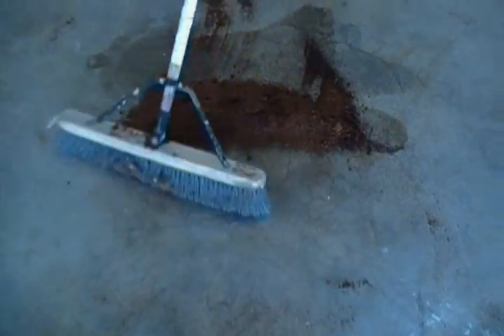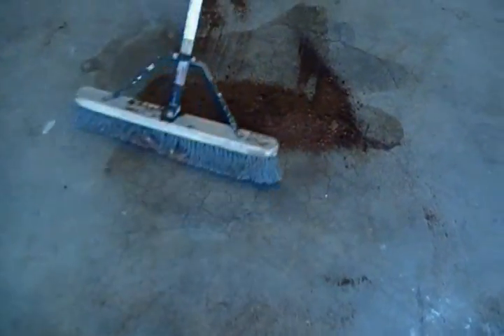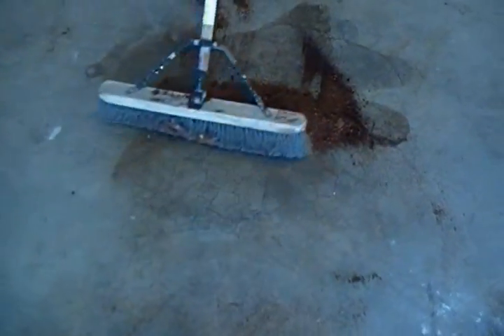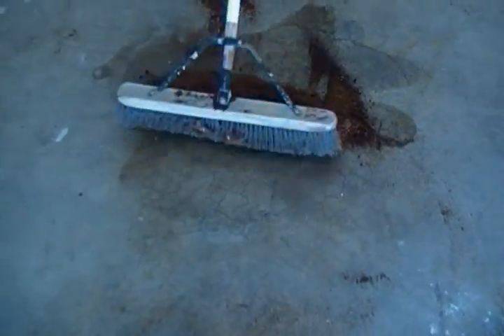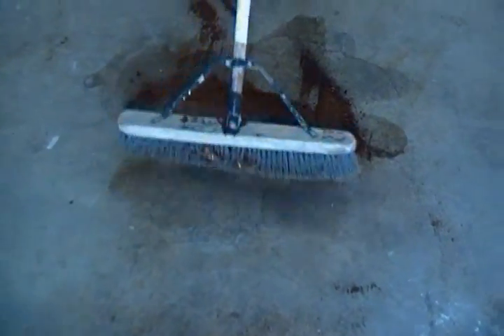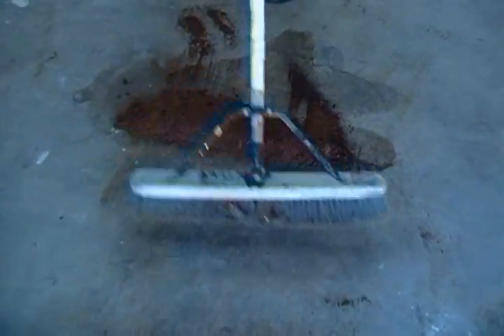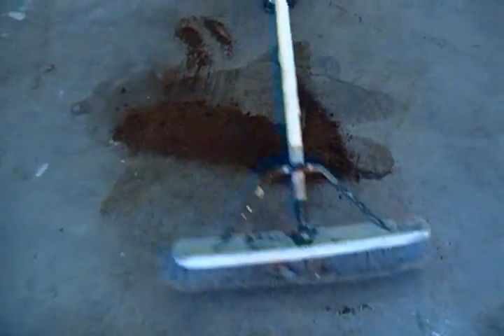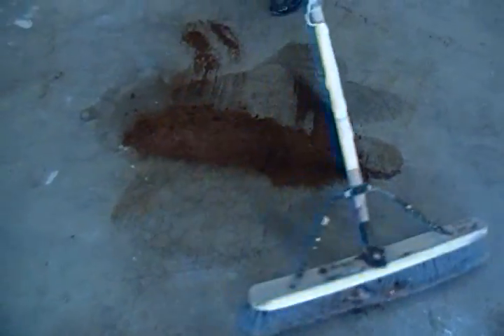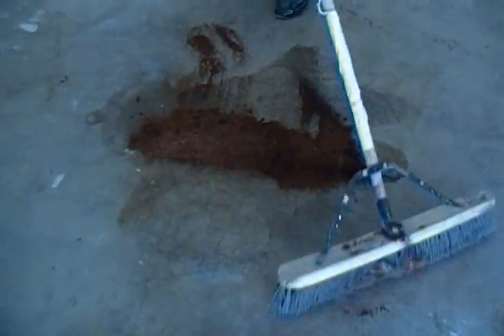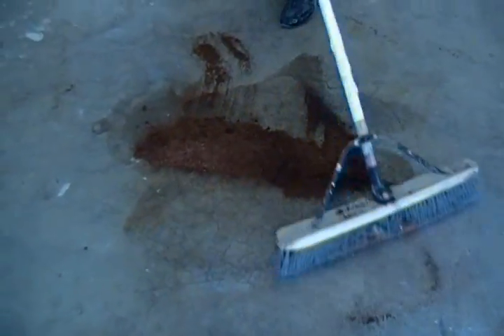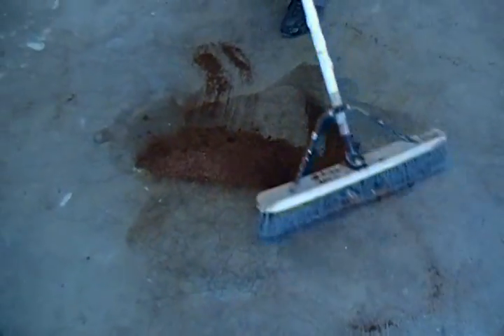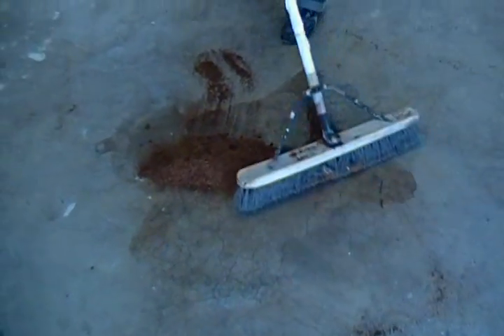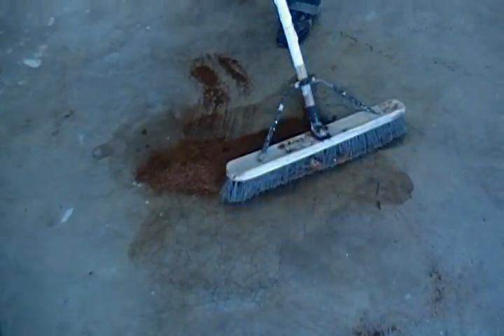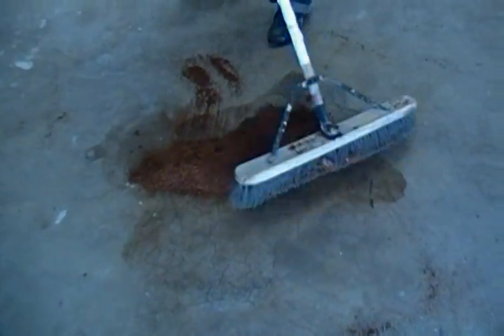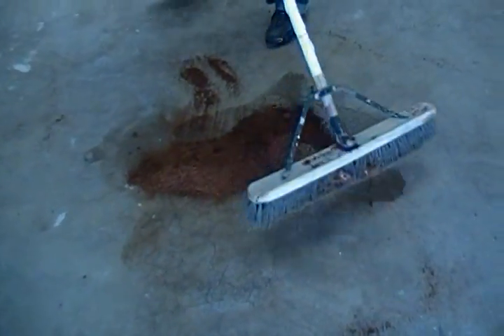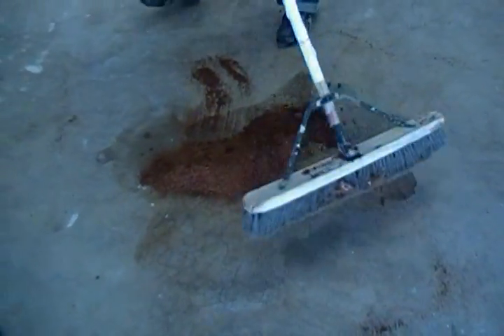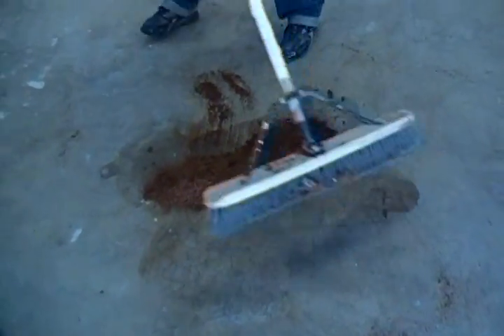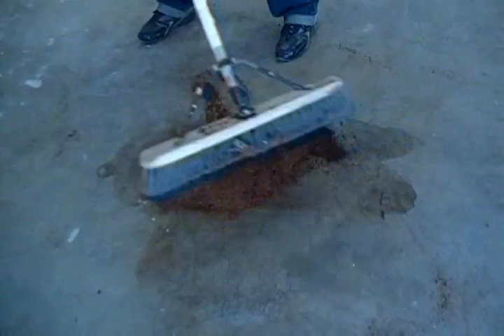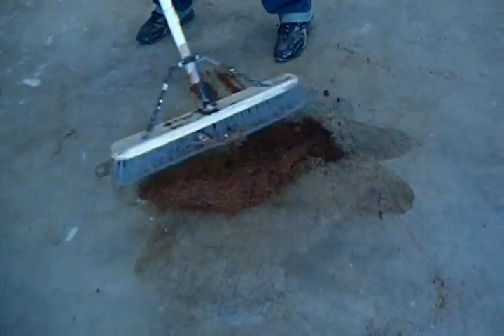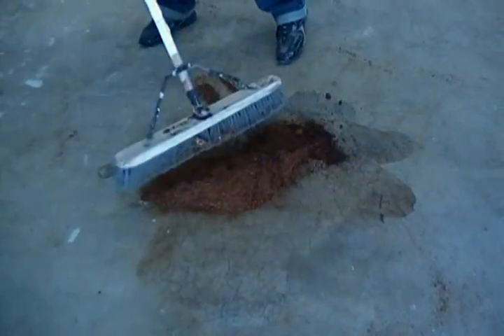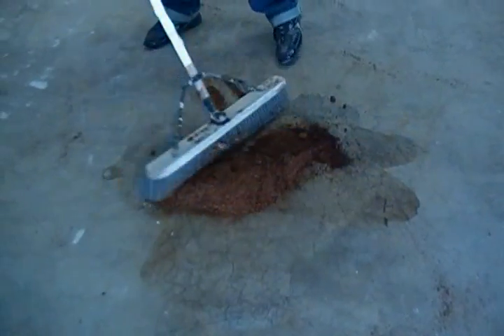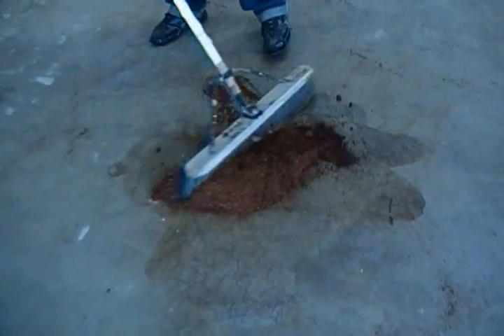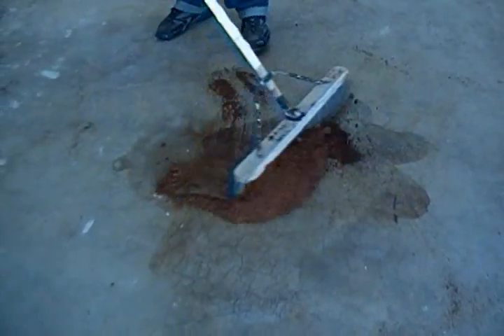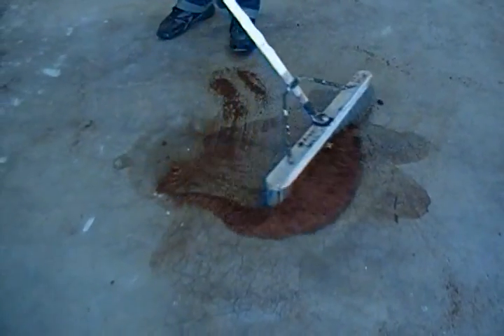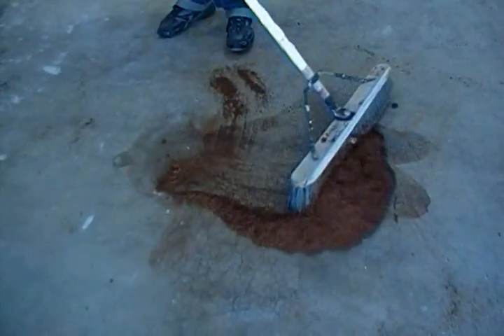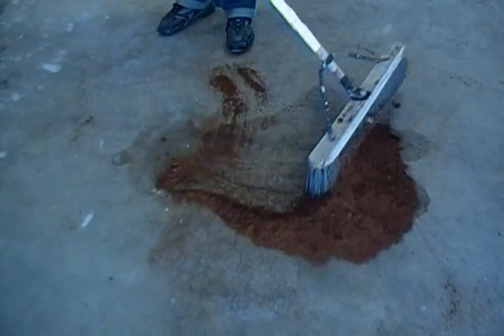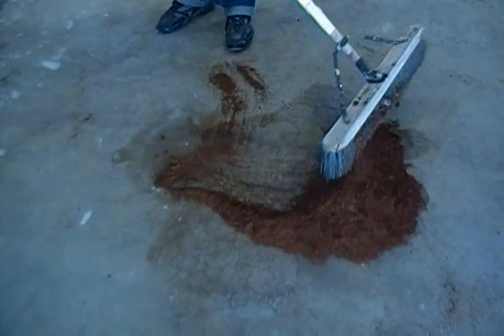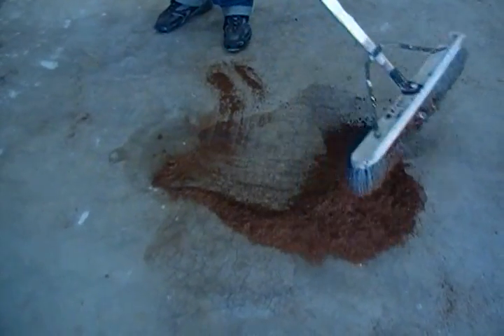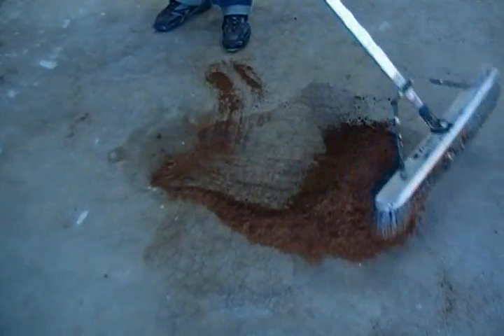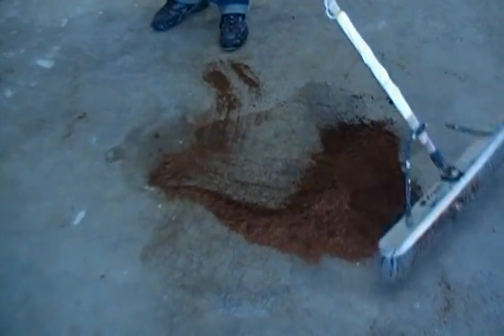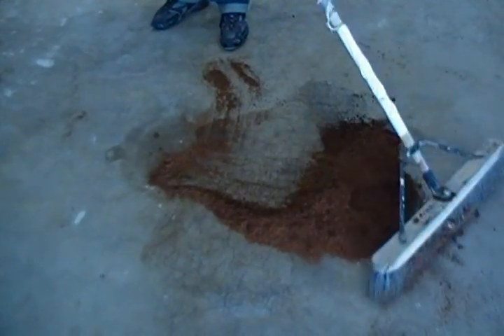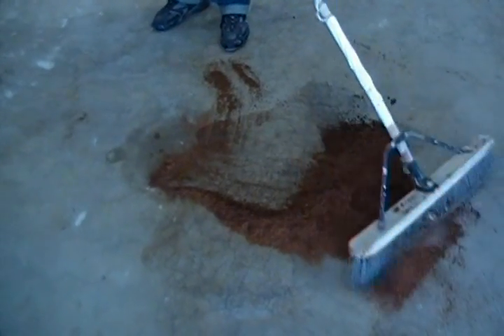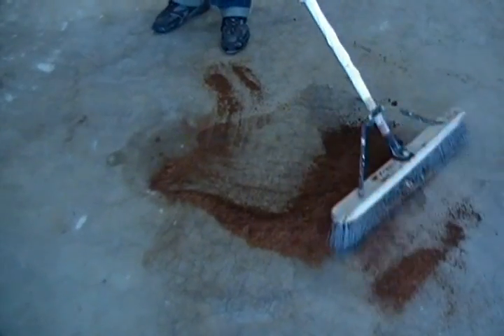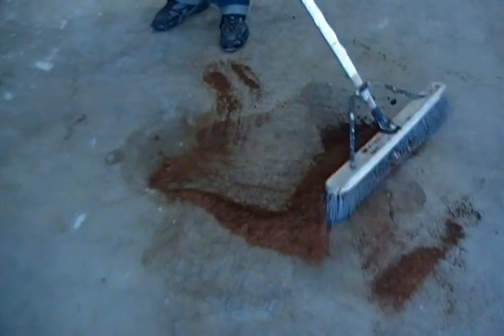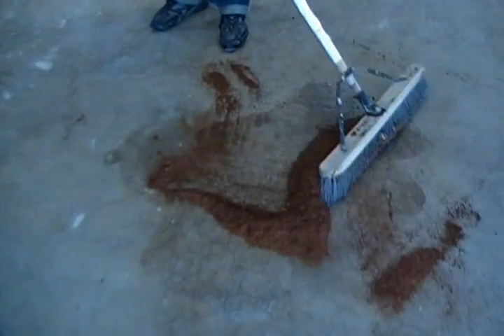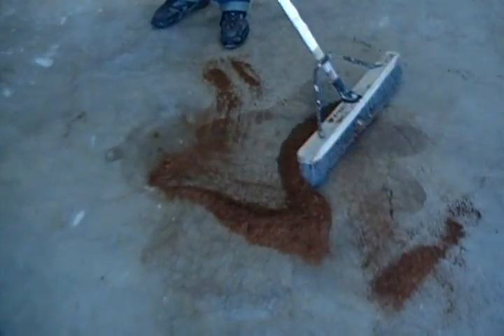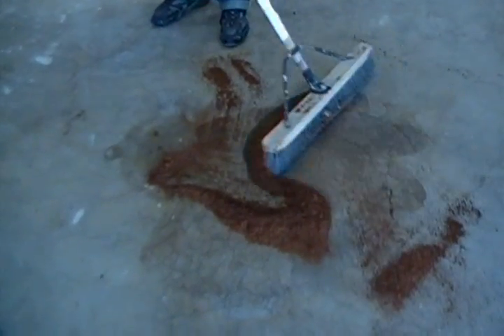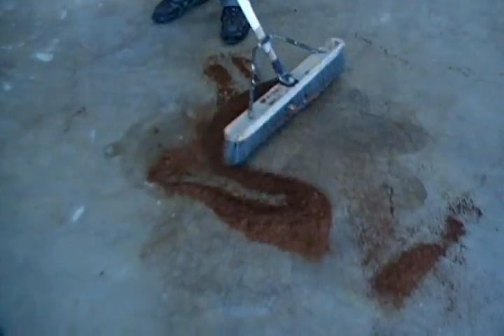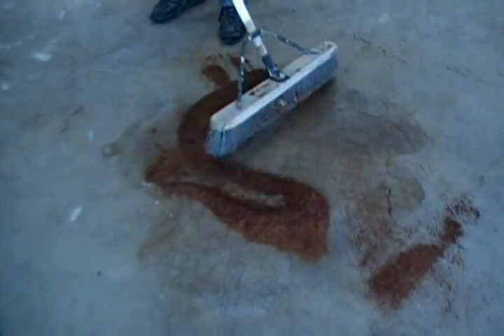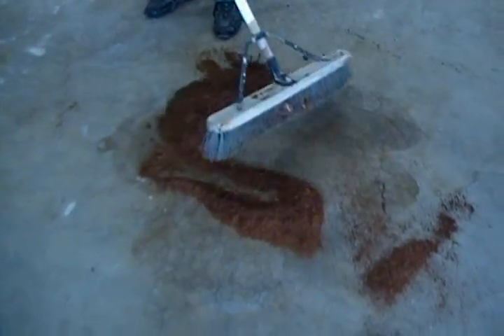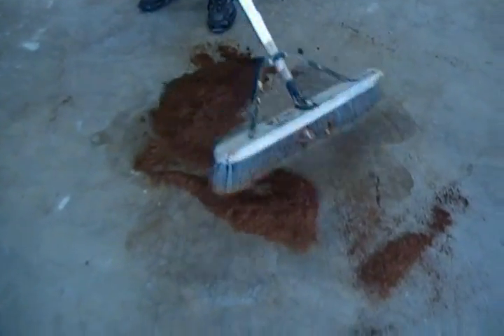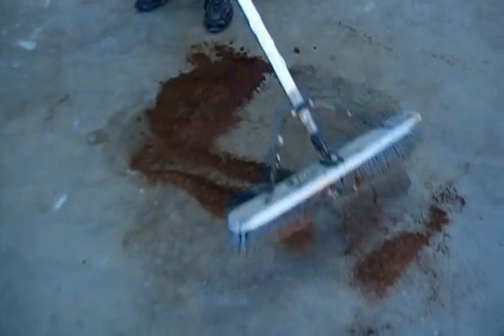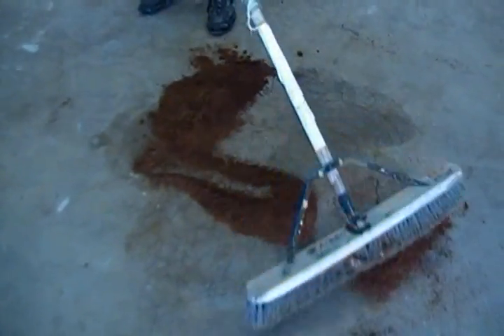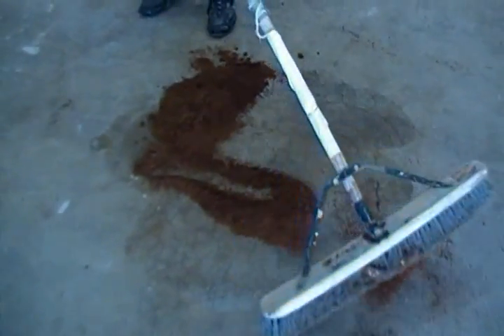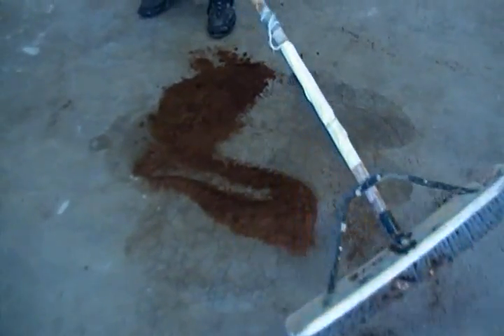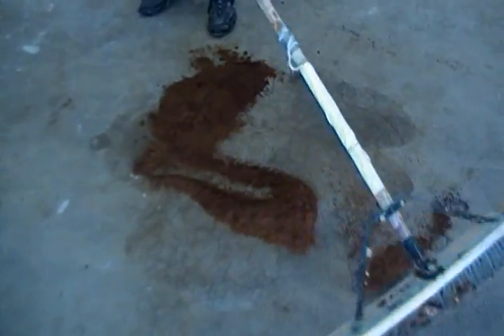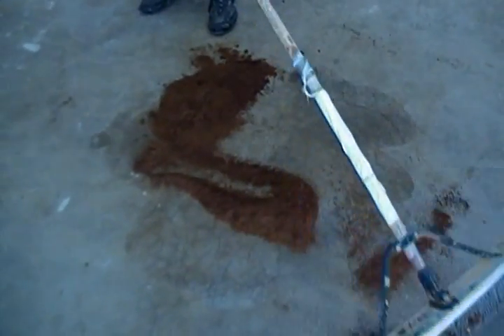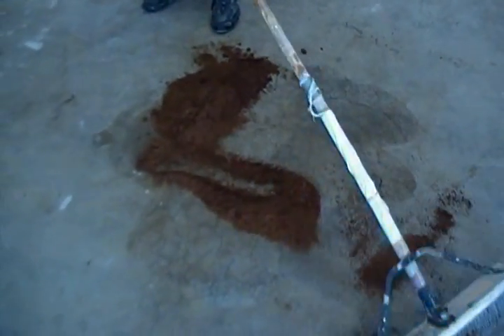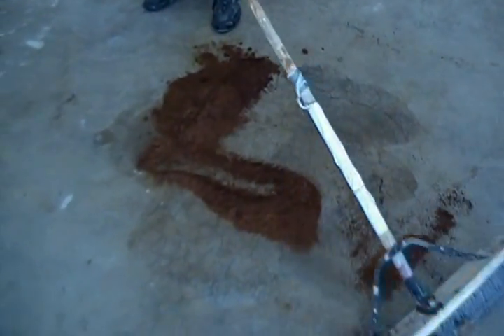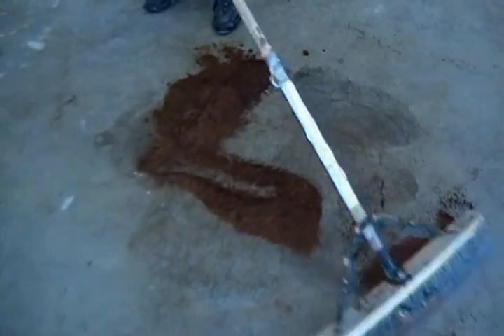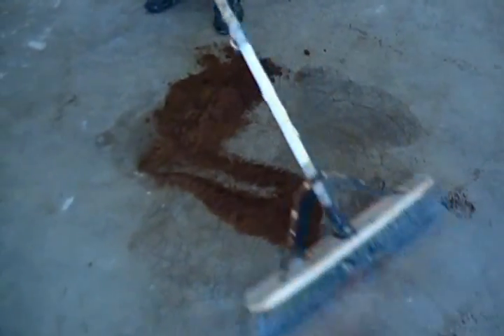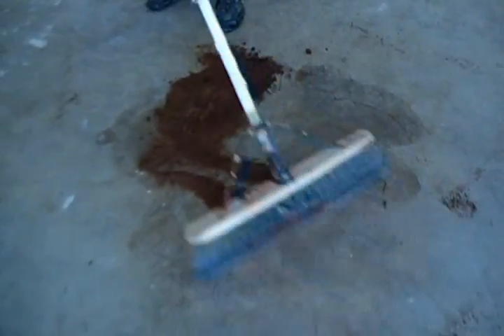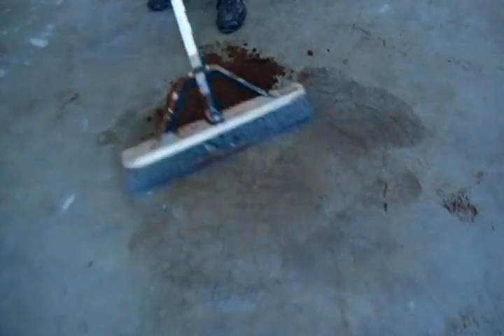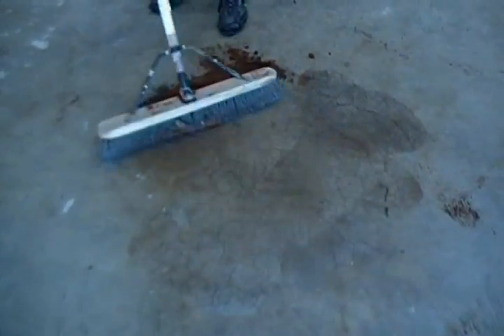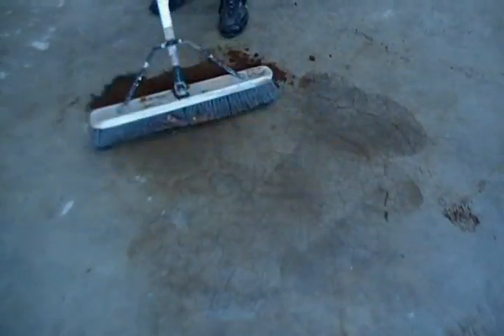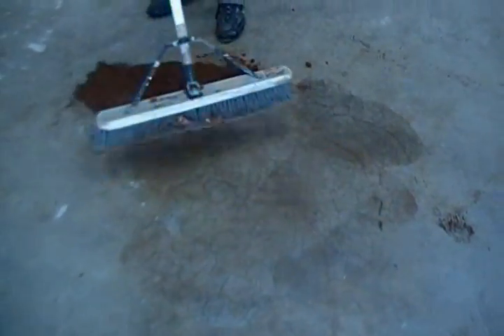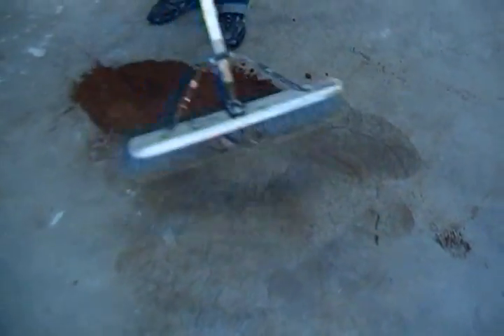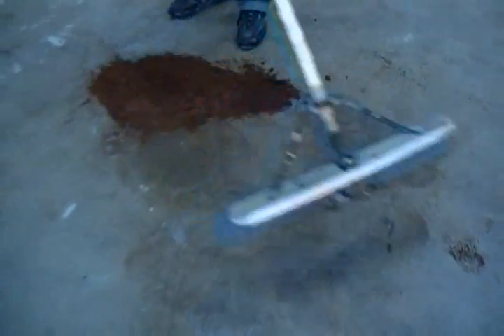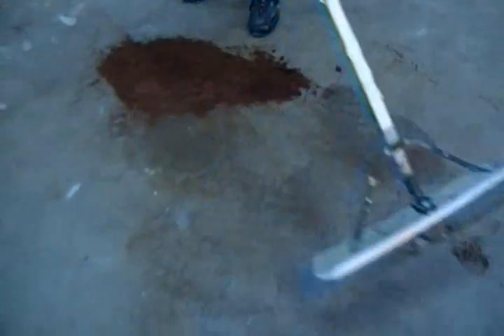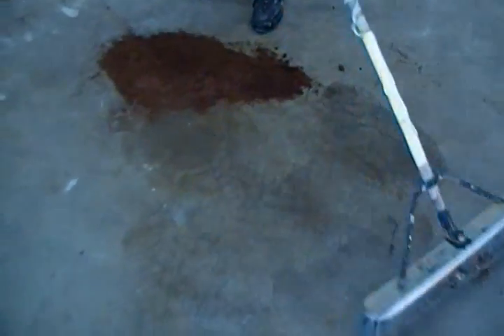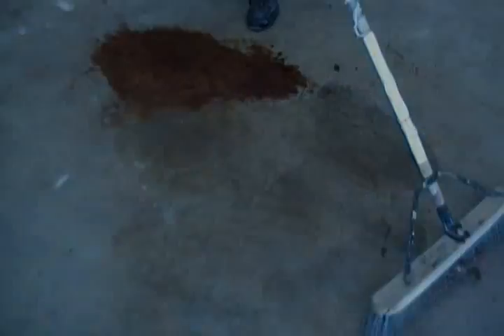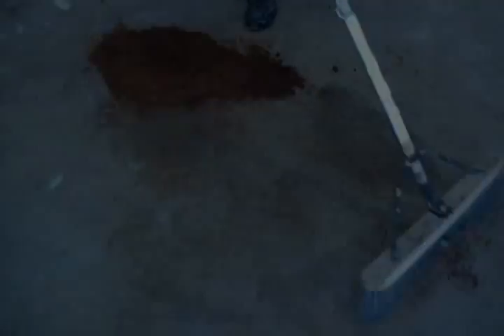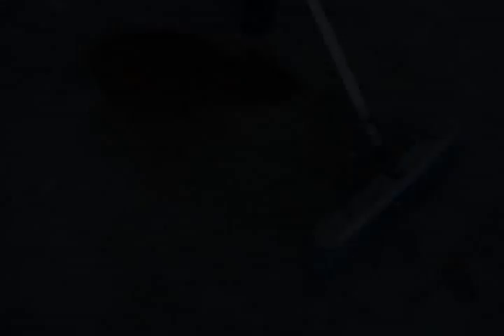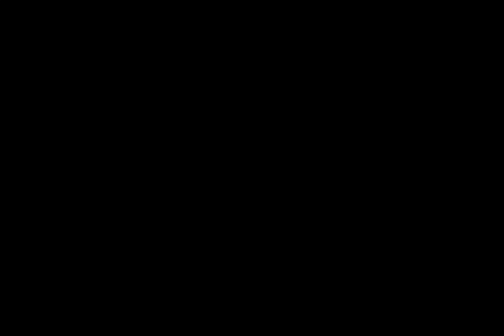Once the spill has been covered up, grab a broom and sweep it right in.